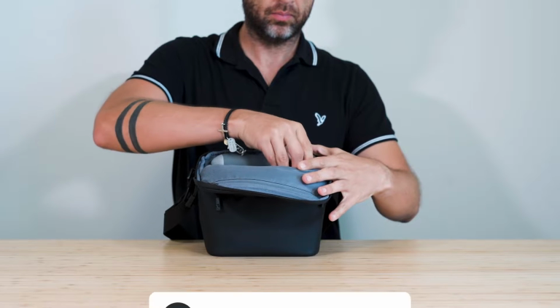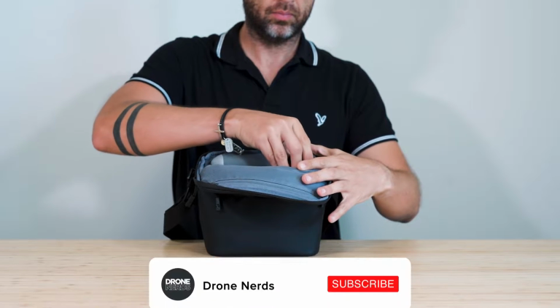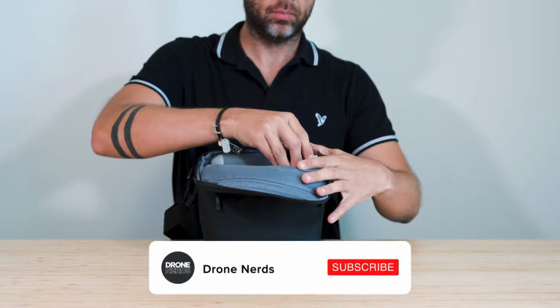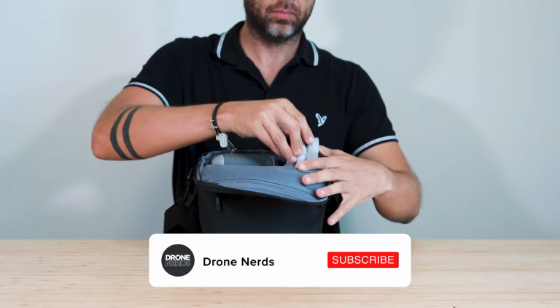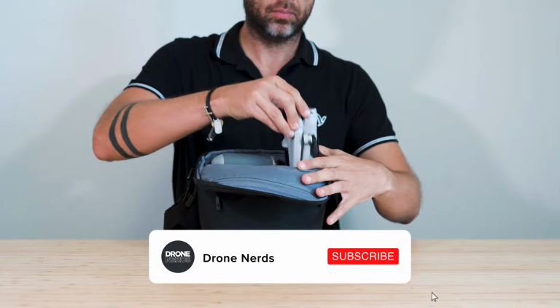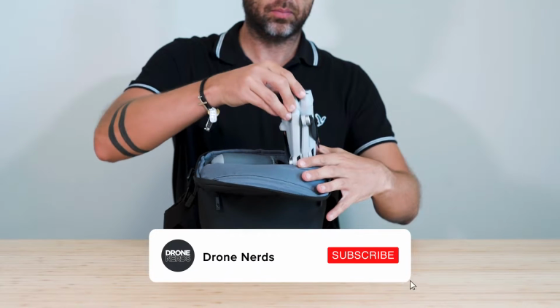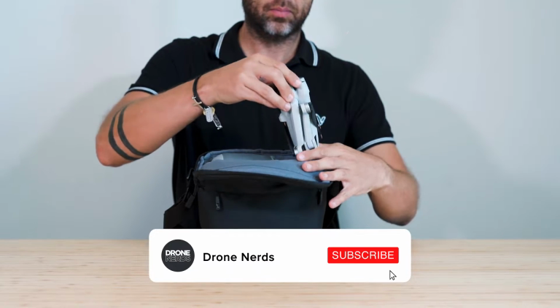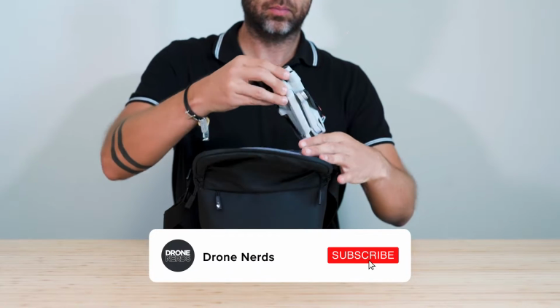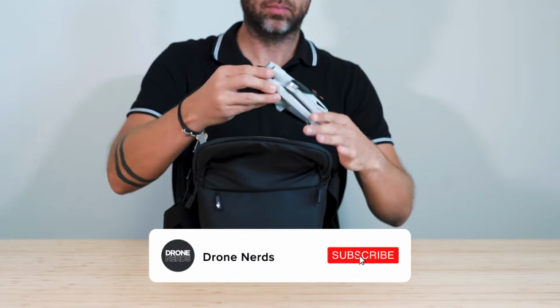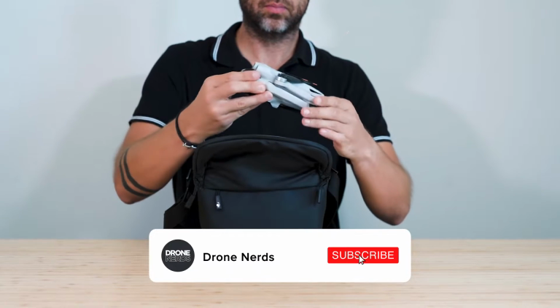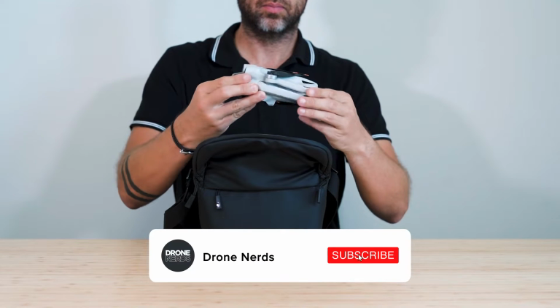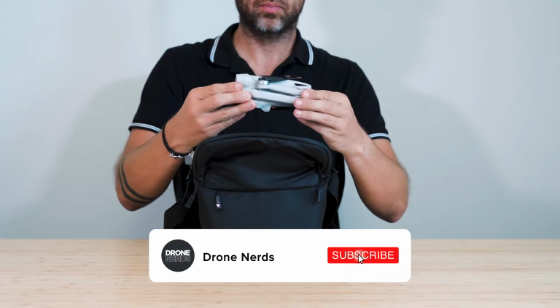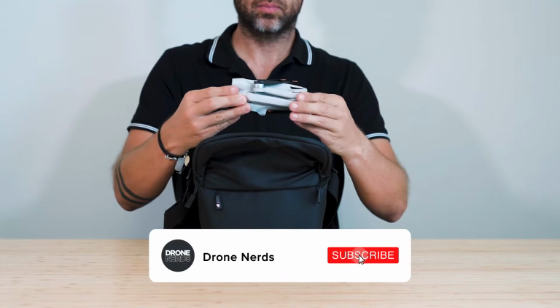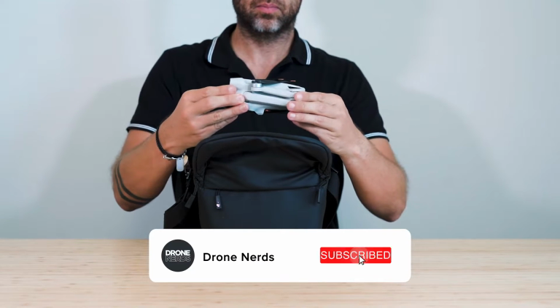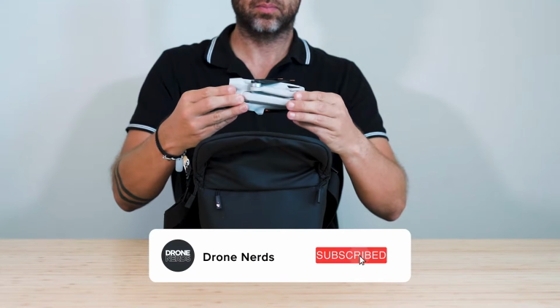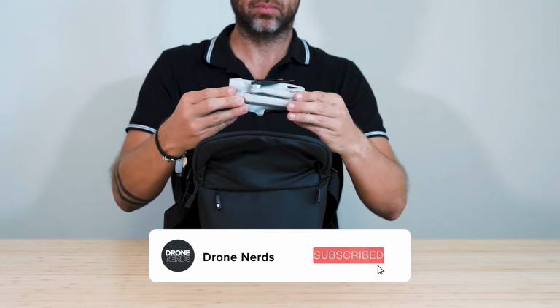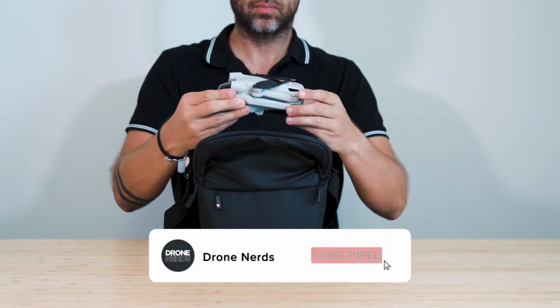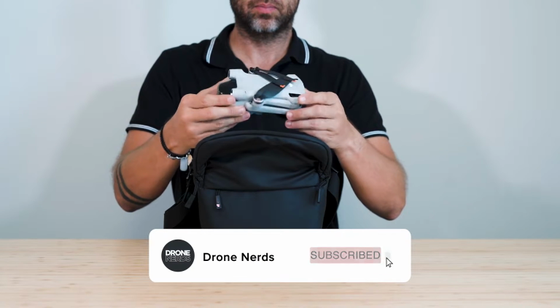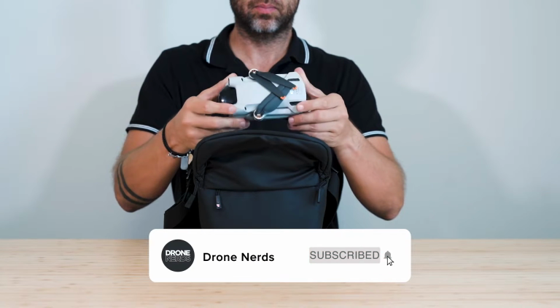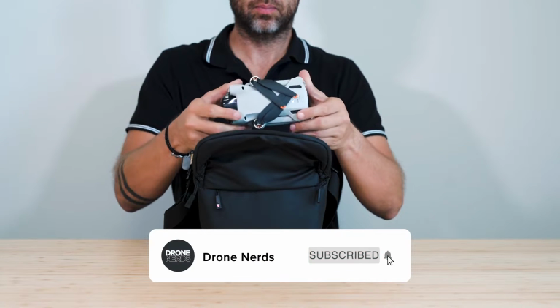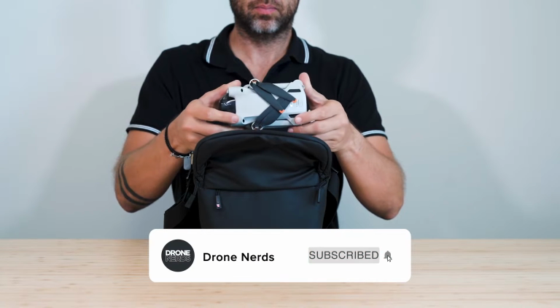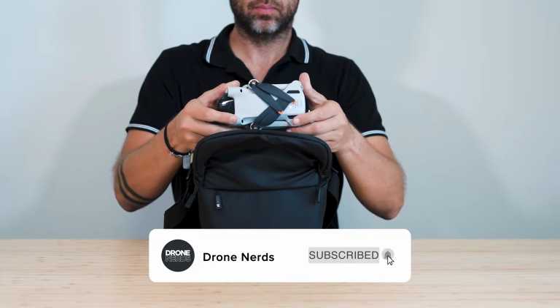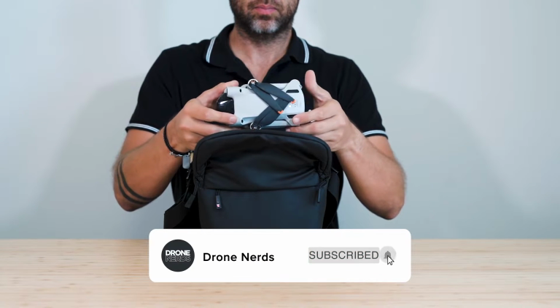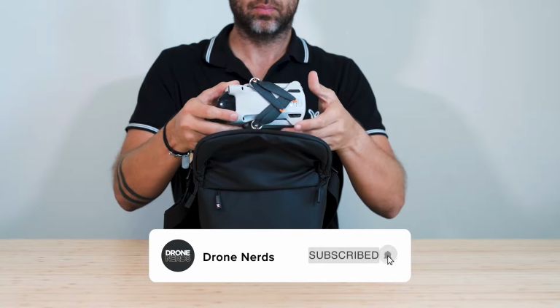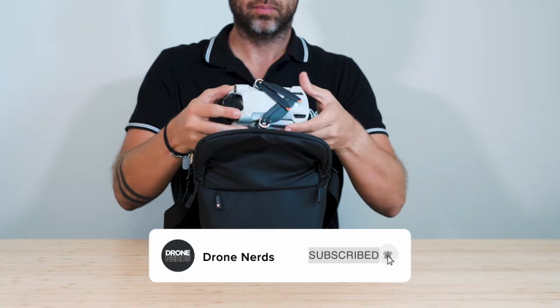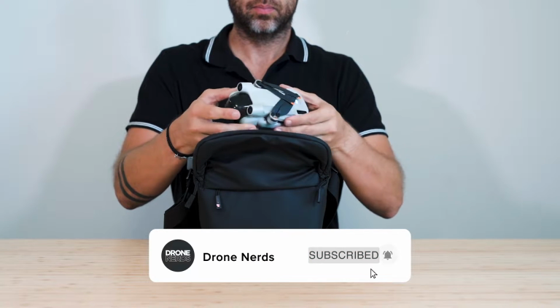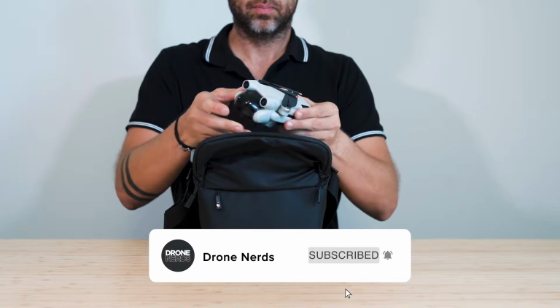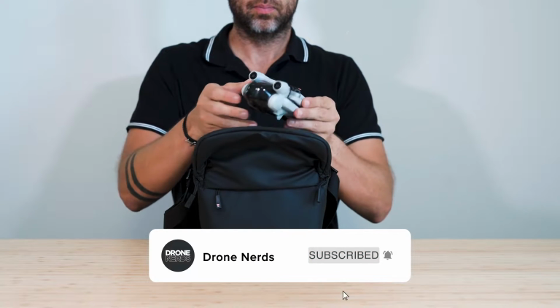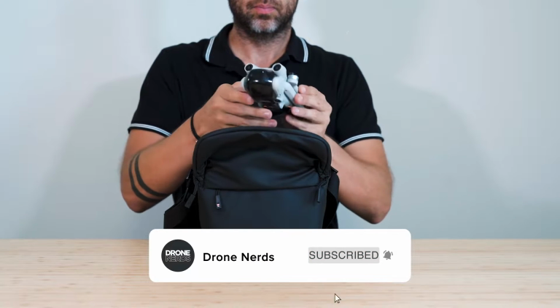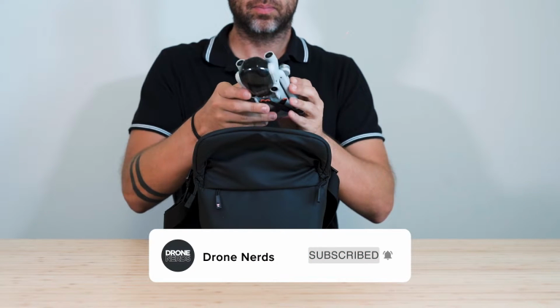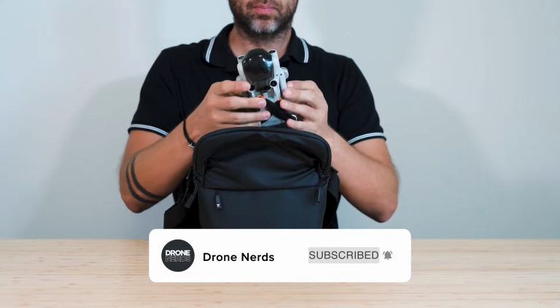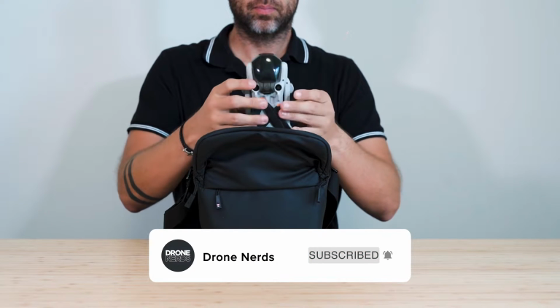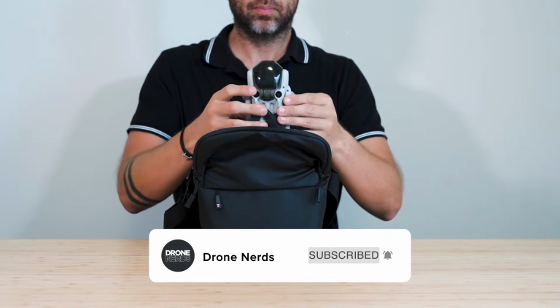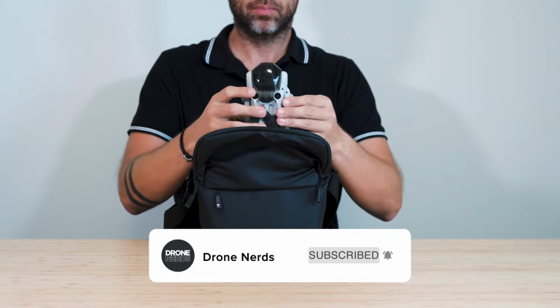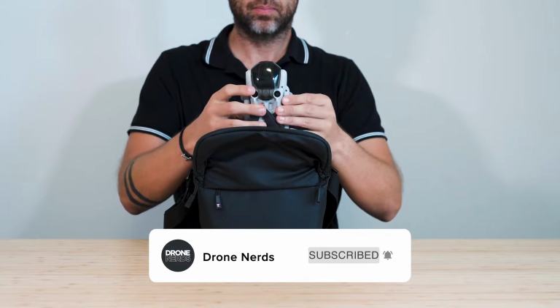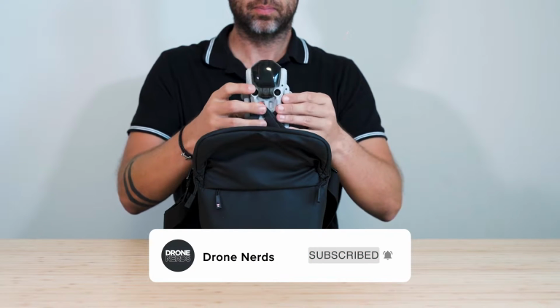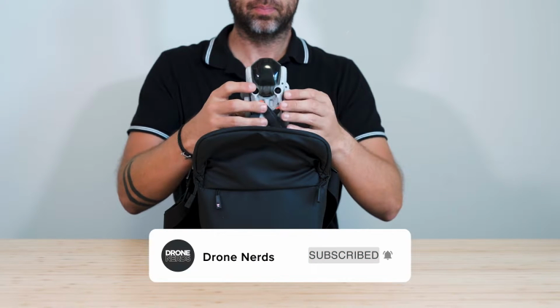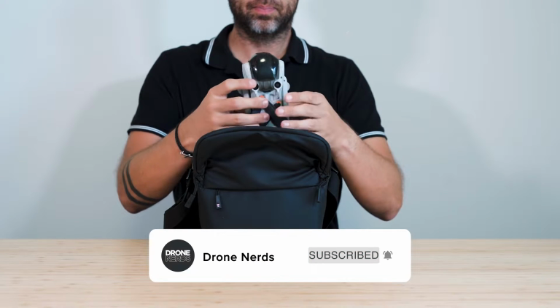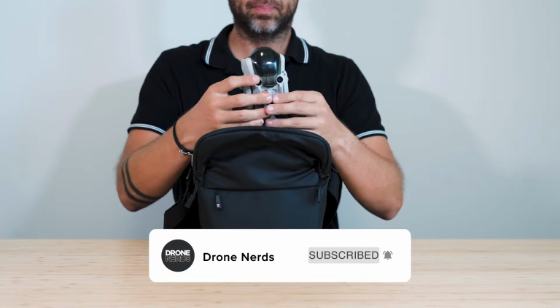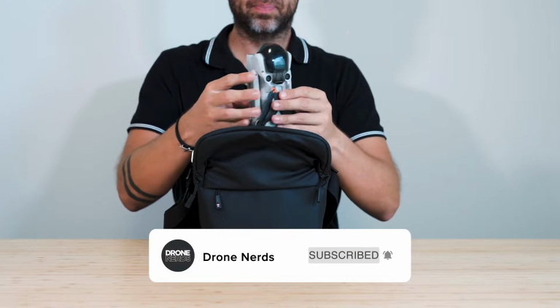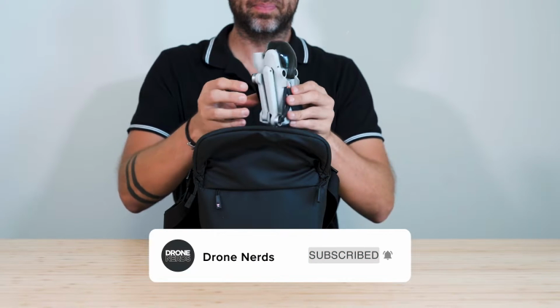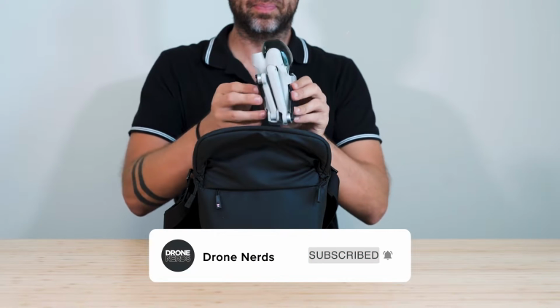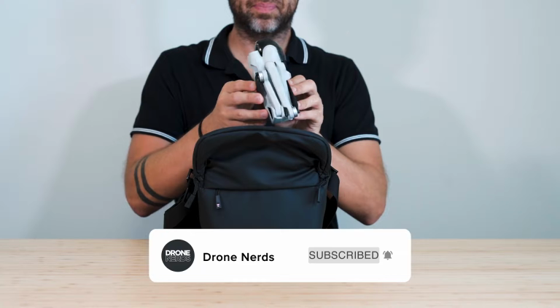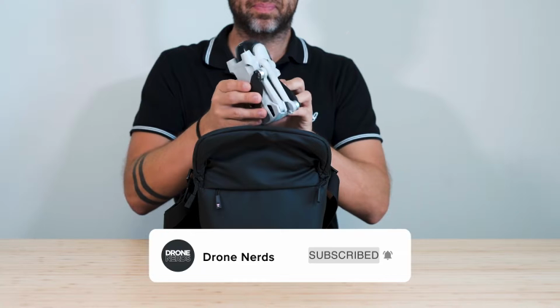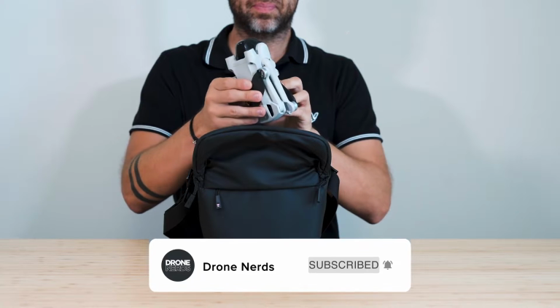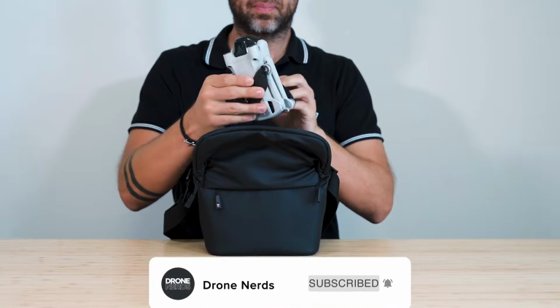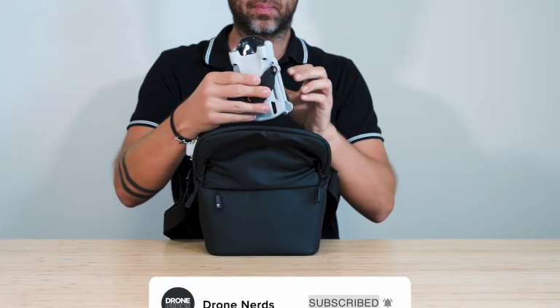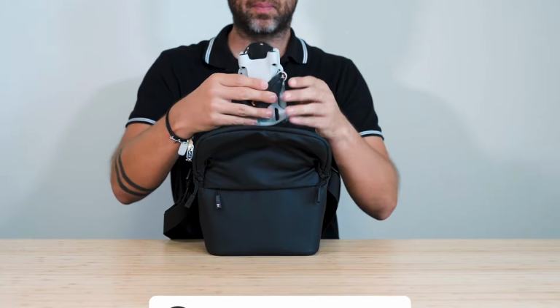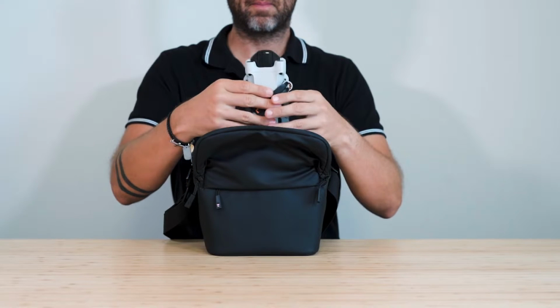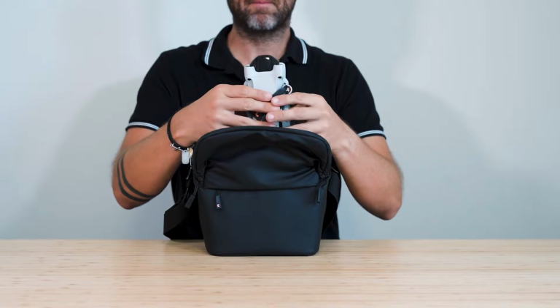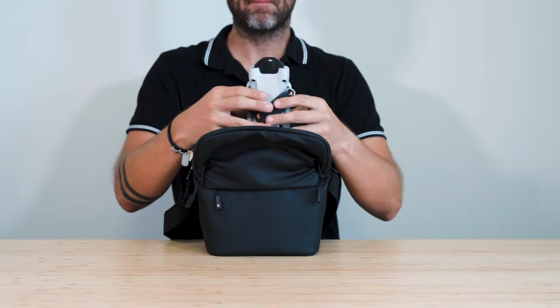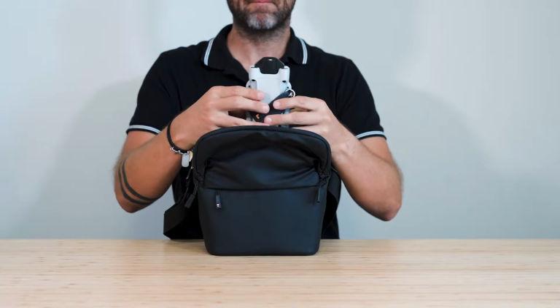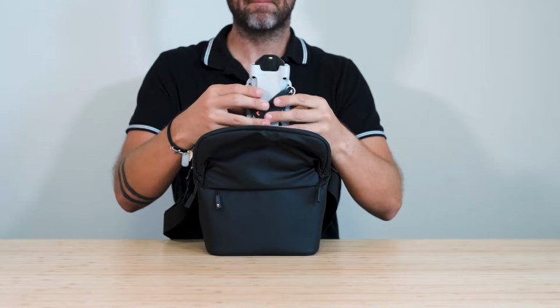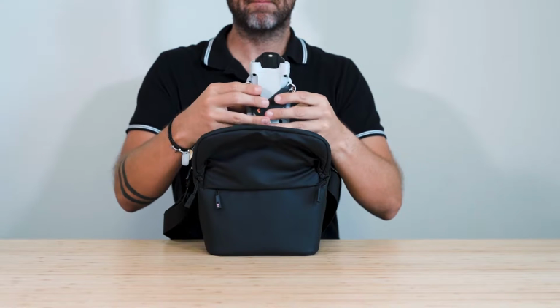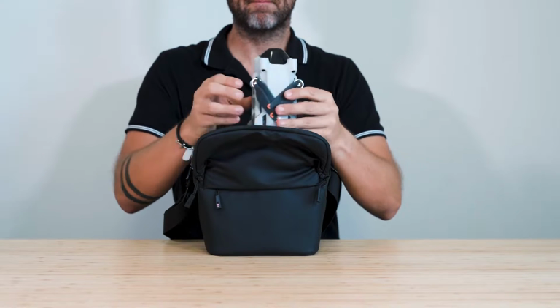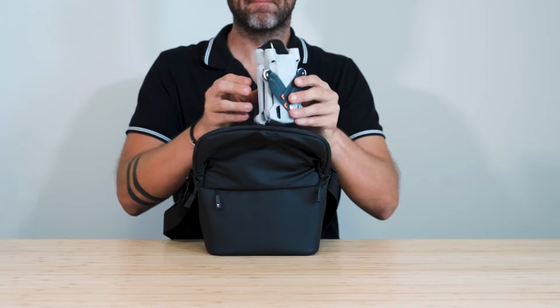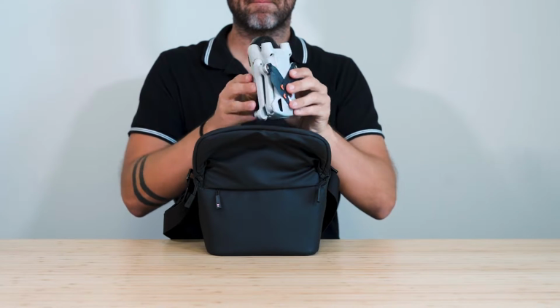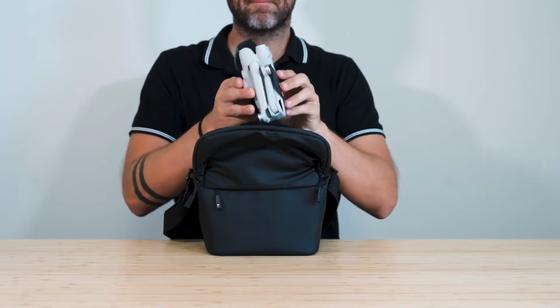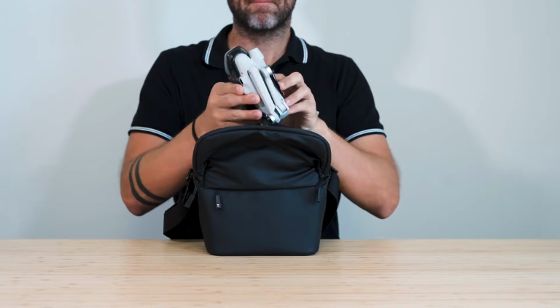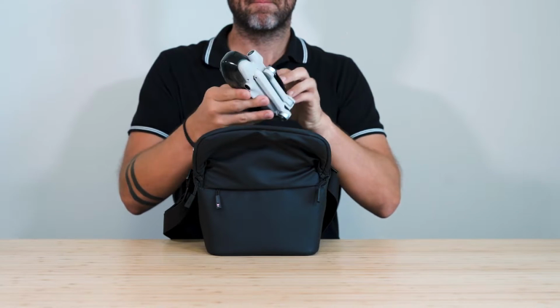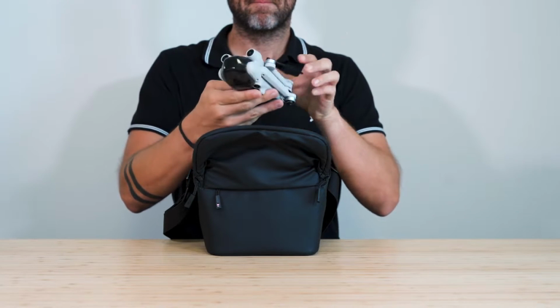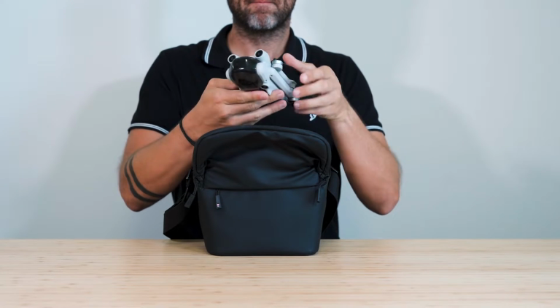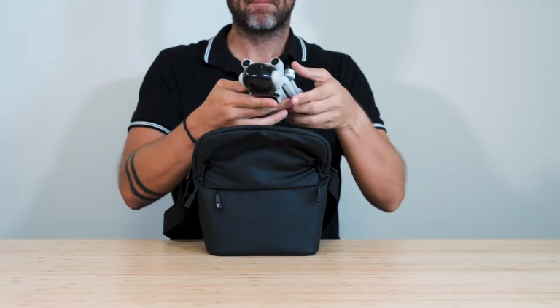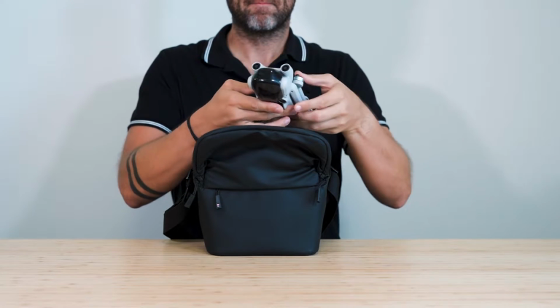If you're new here, subscribe to the channel and turn on all notifications so you don't miss any of our upcoming videos.